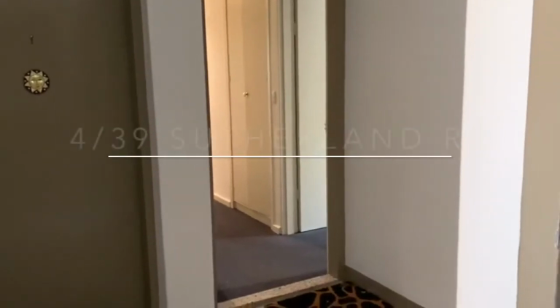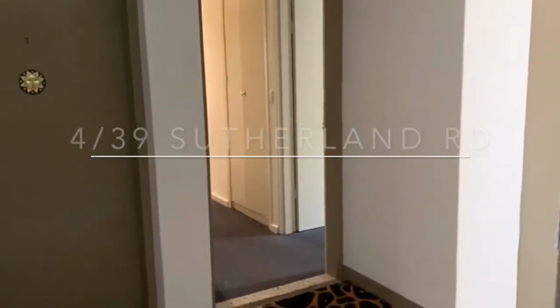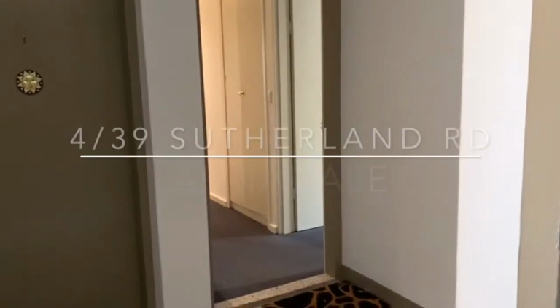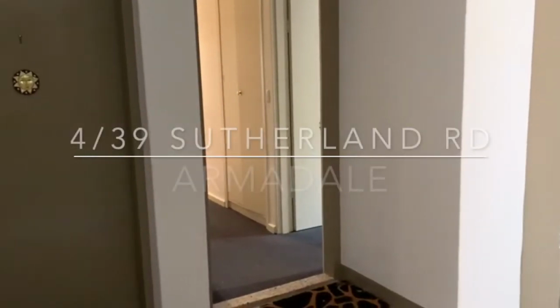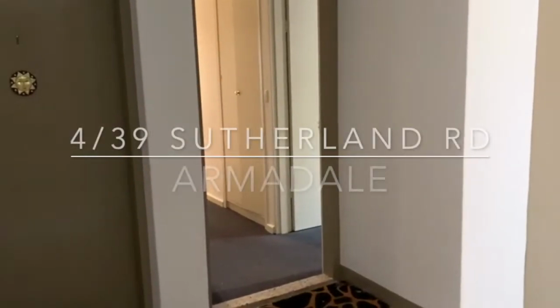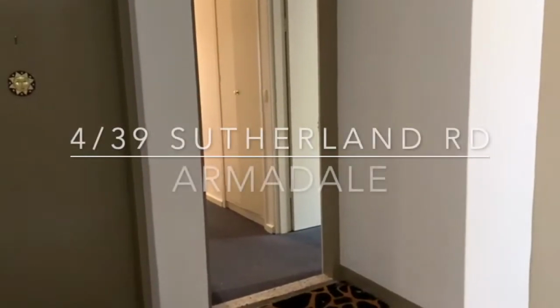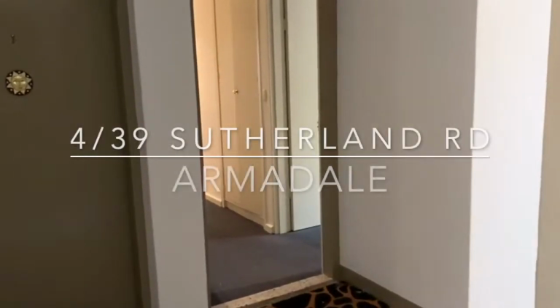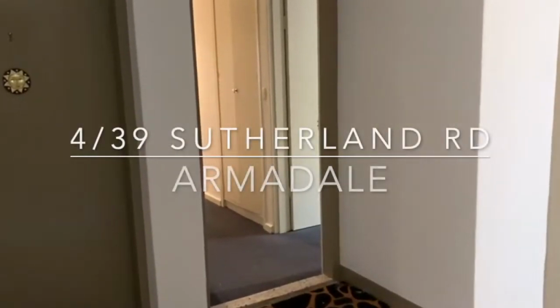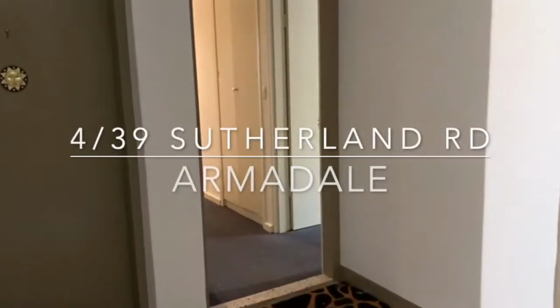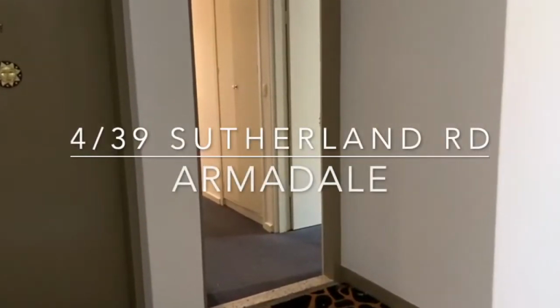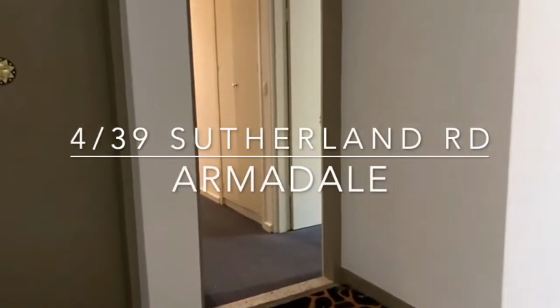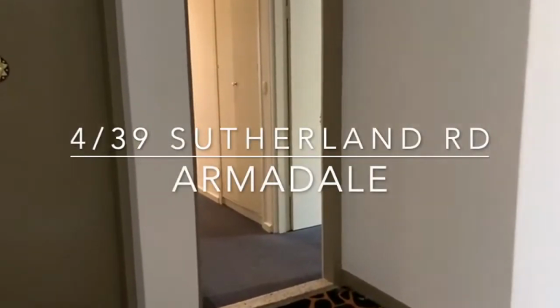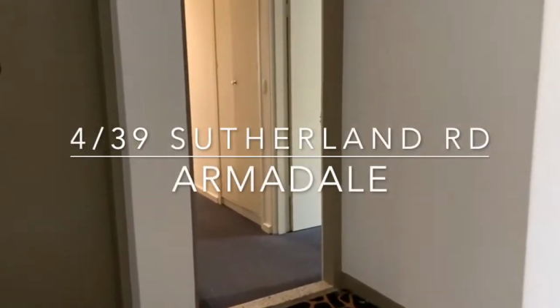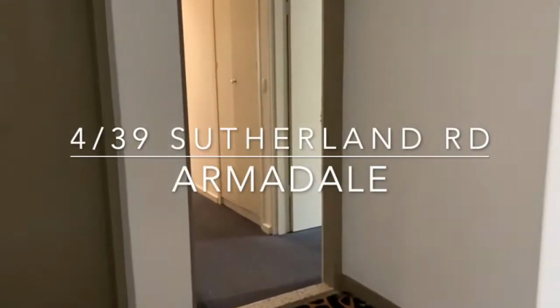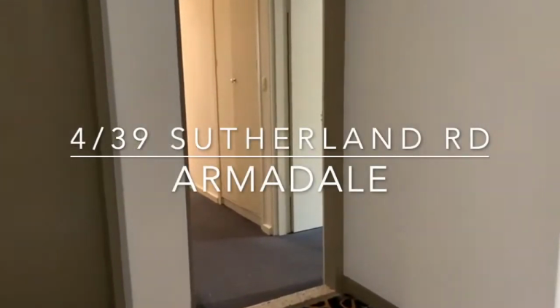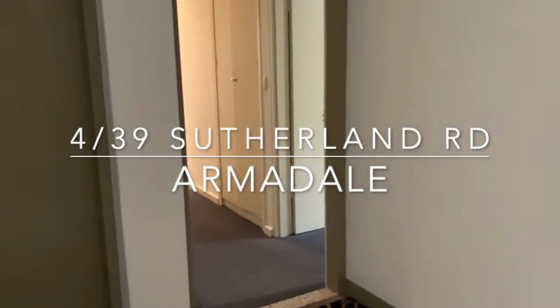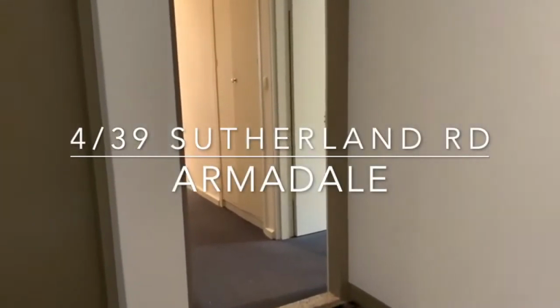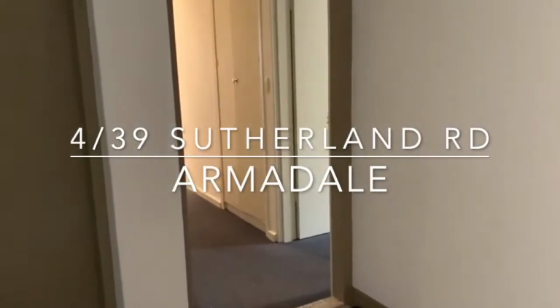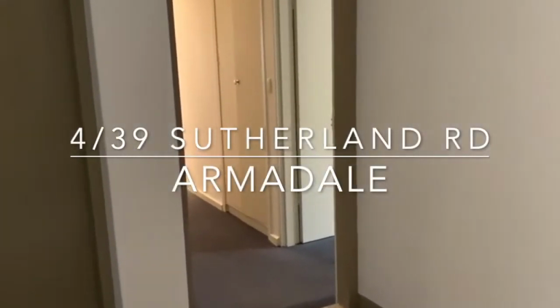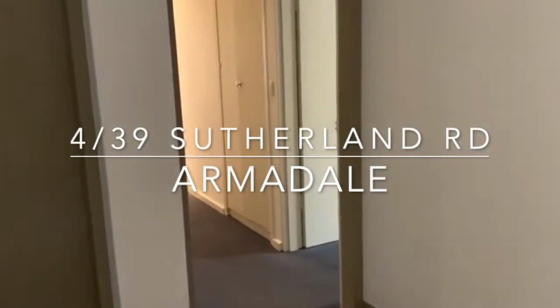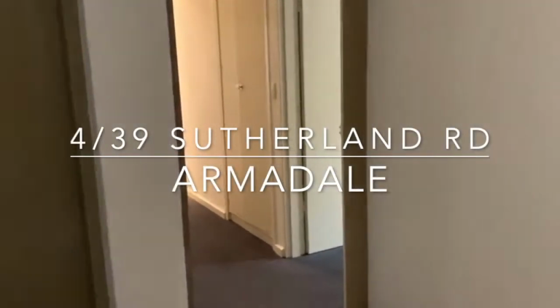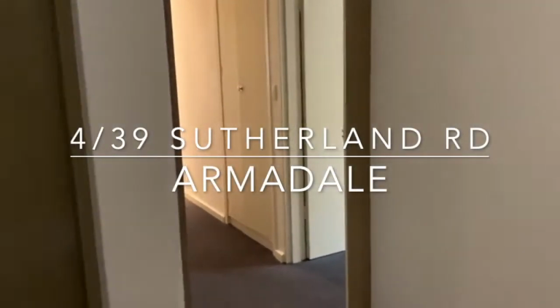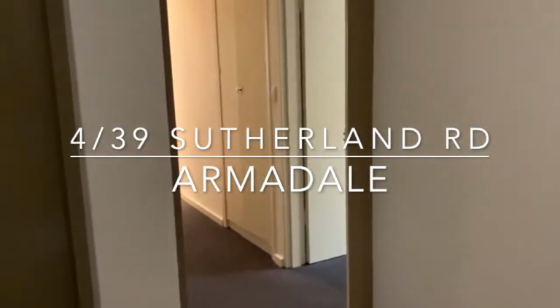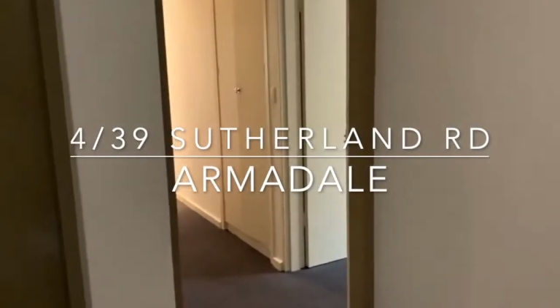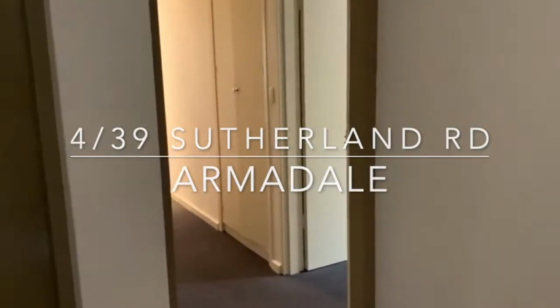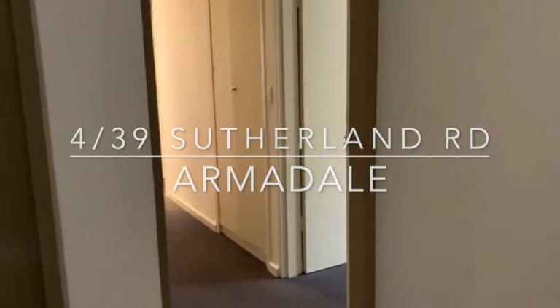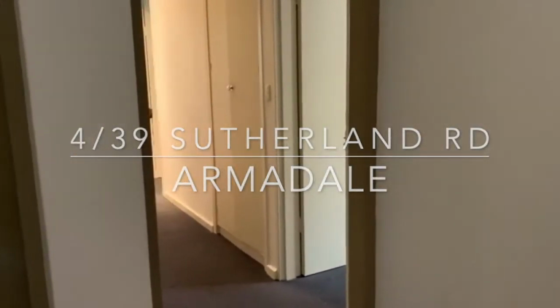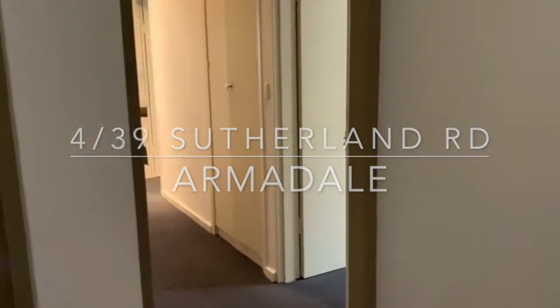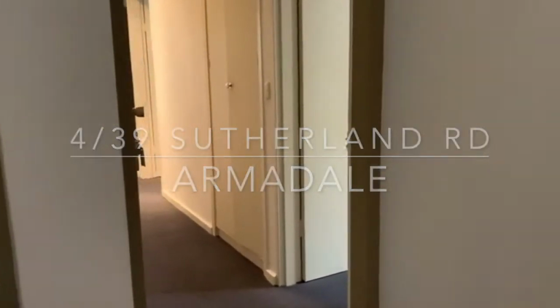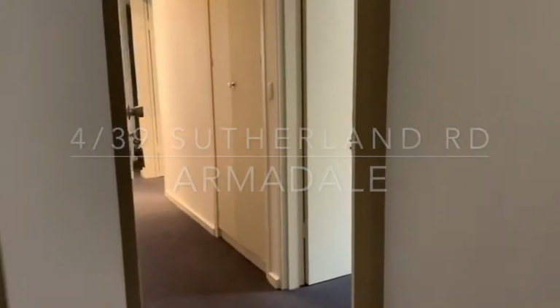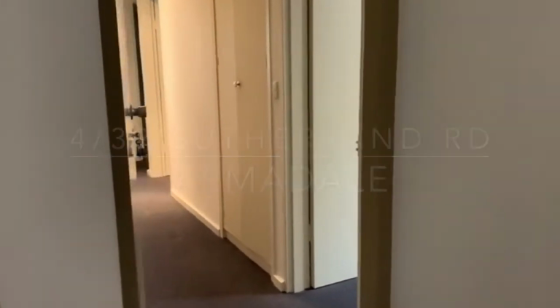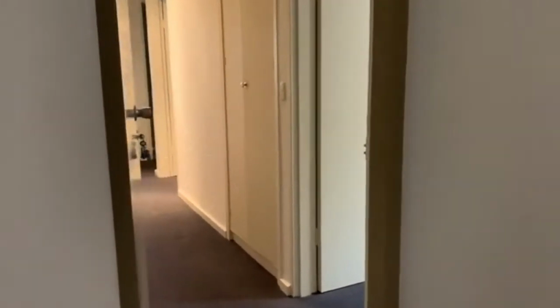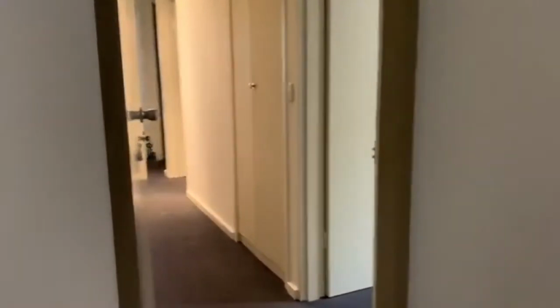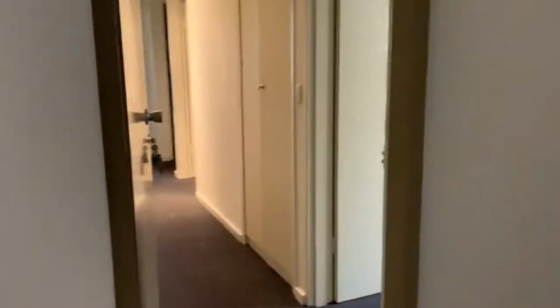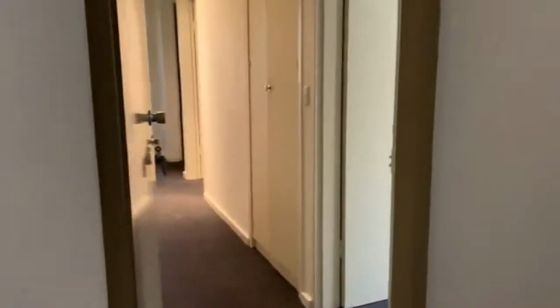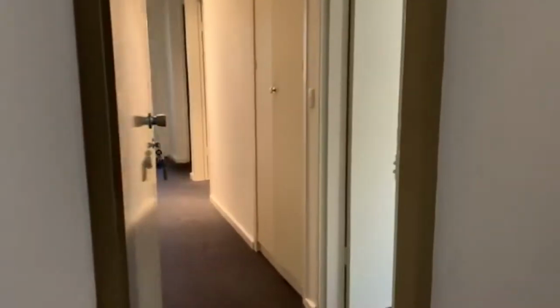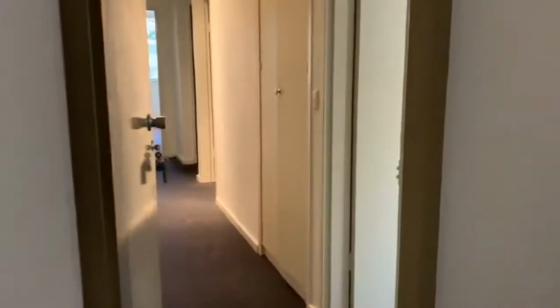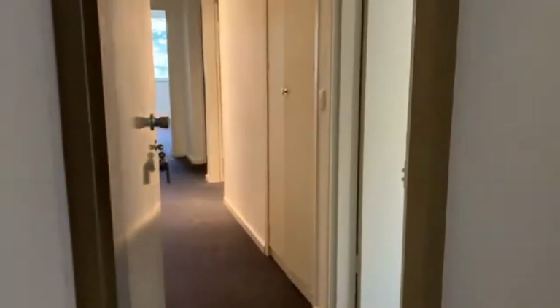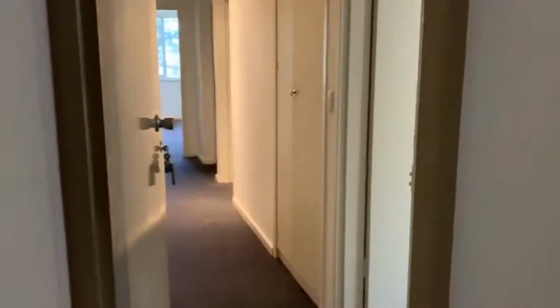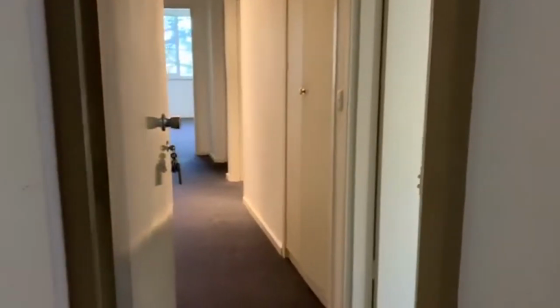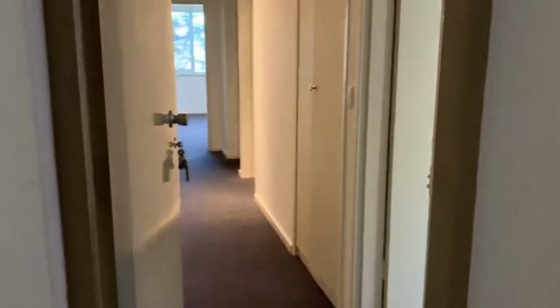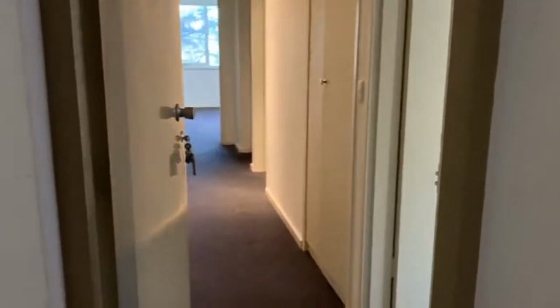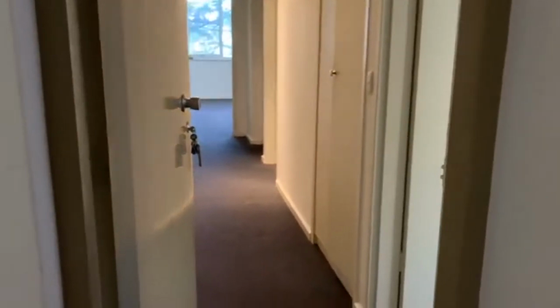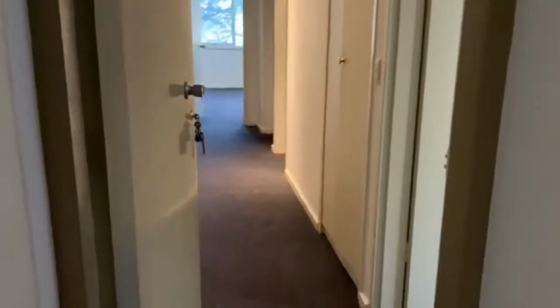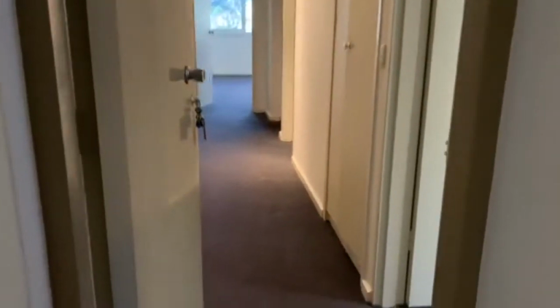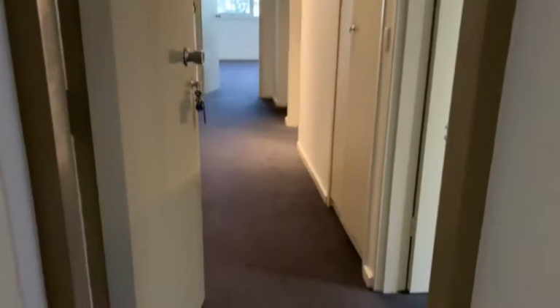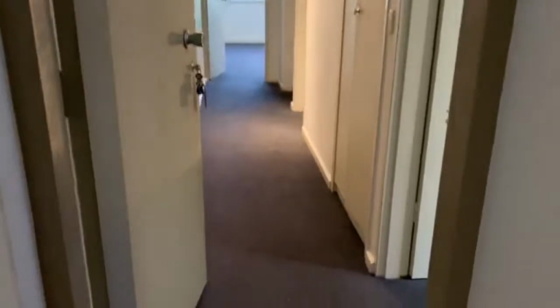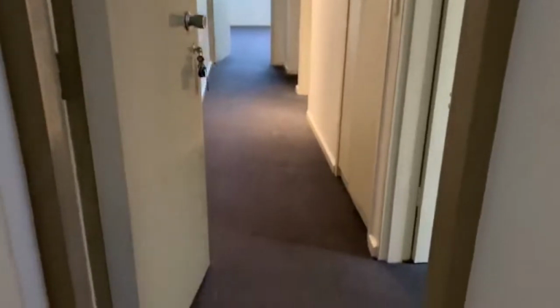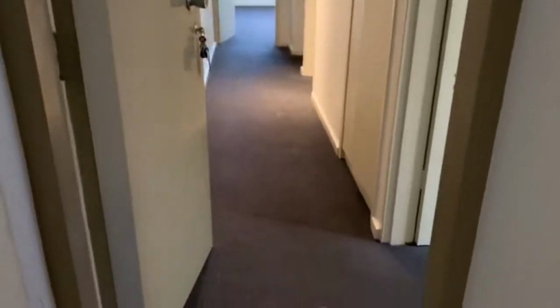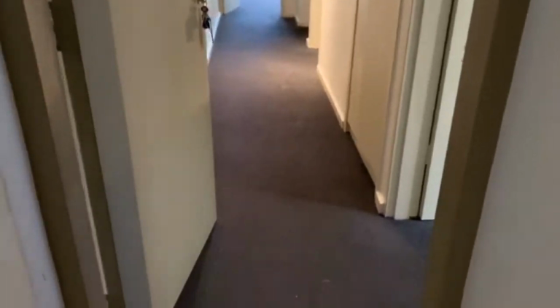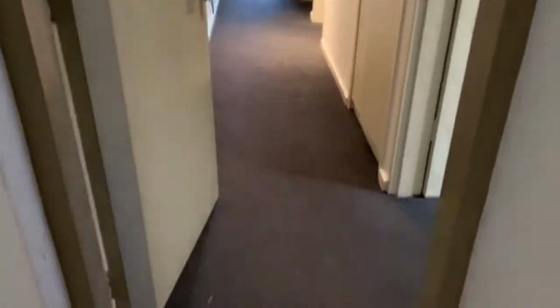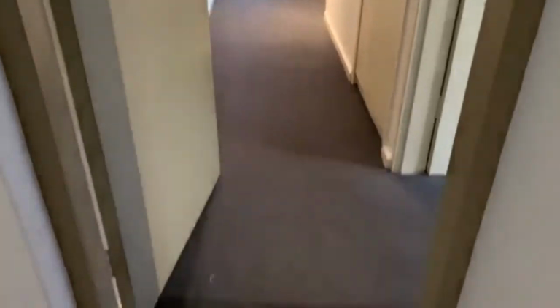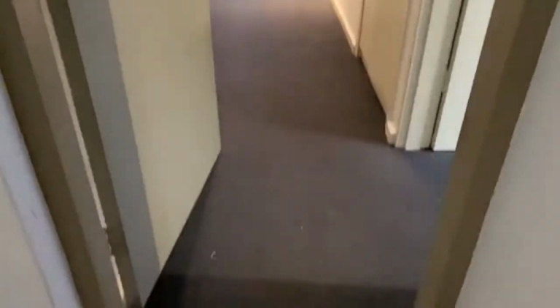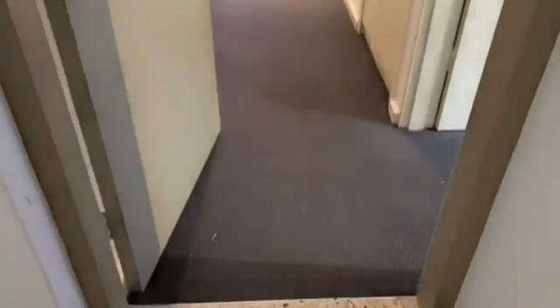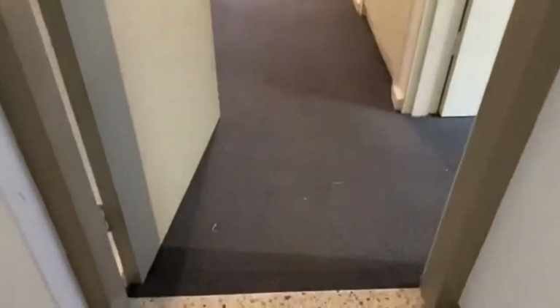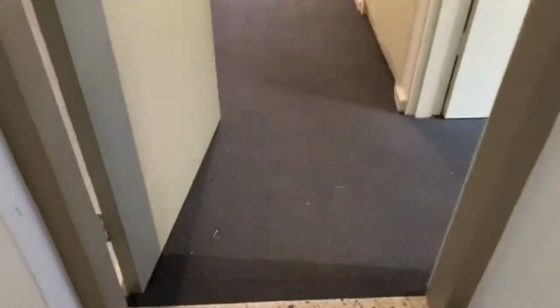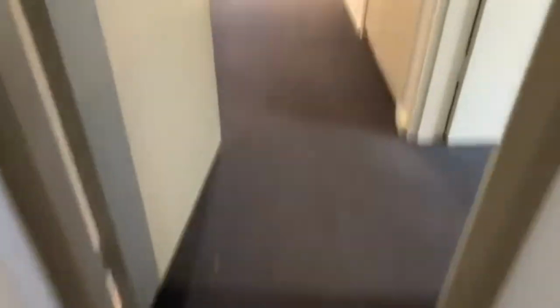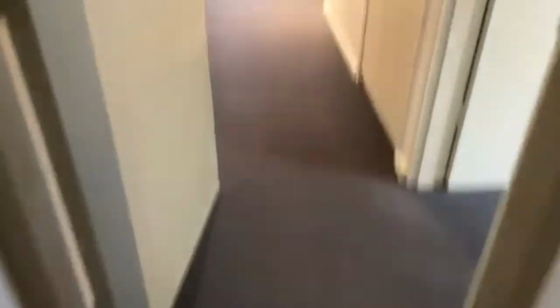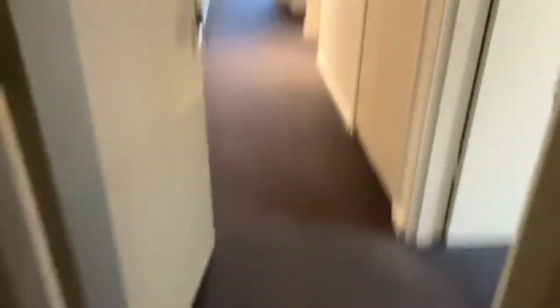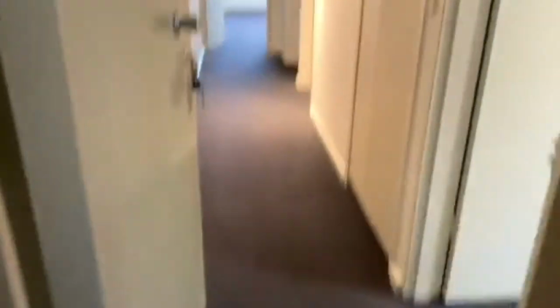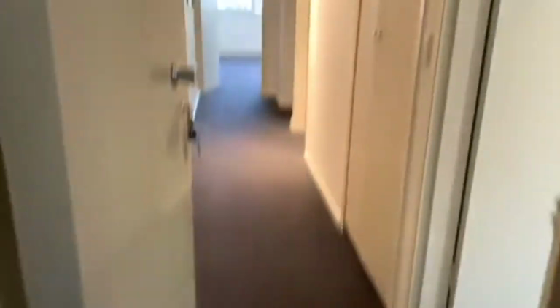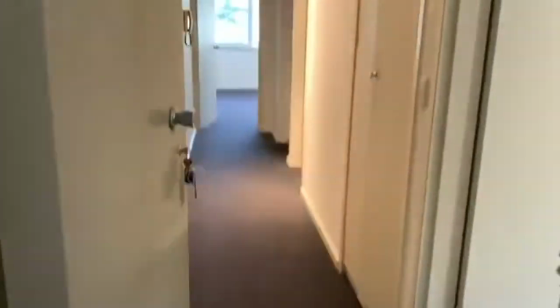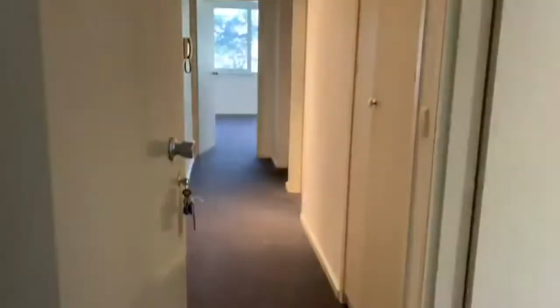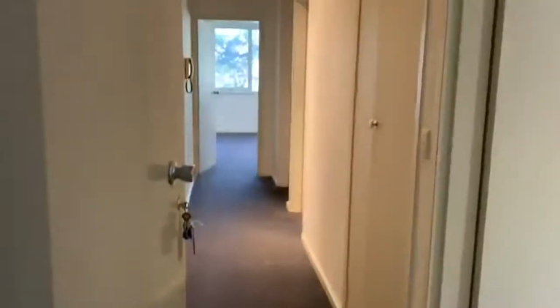Welcome to apartment 4 of 39 Sutherland Road in Armidale. Today we're featuring a two bedroom apartment.